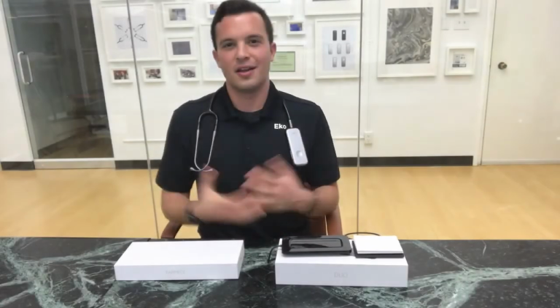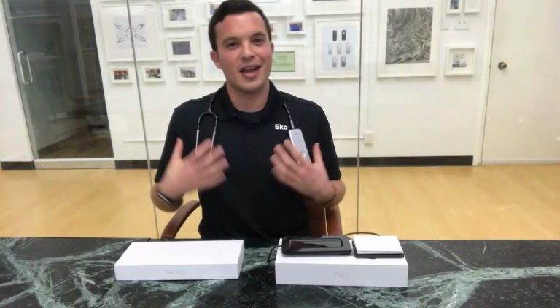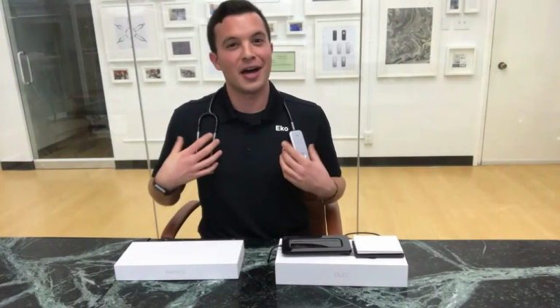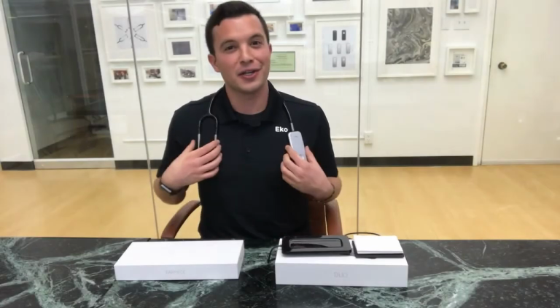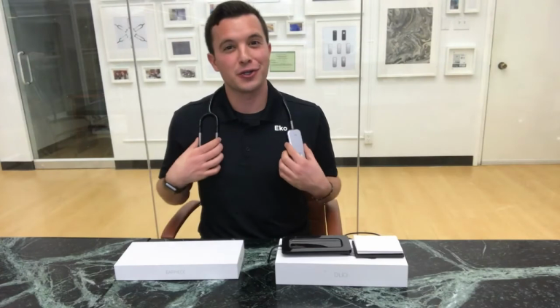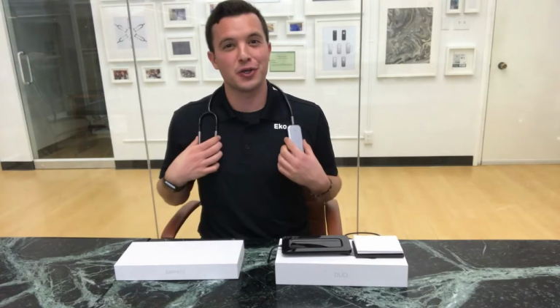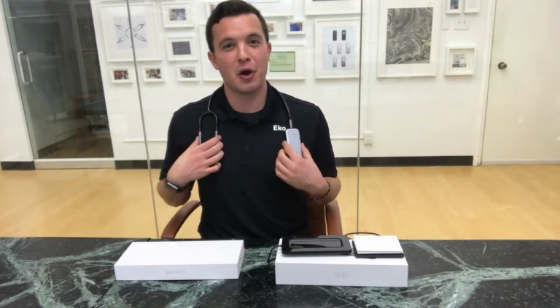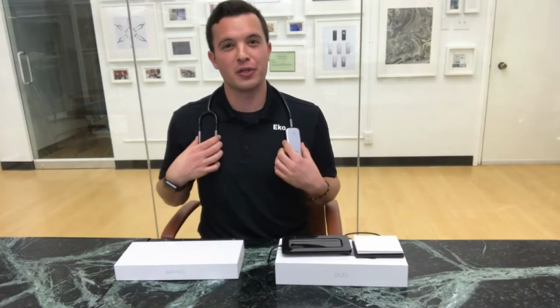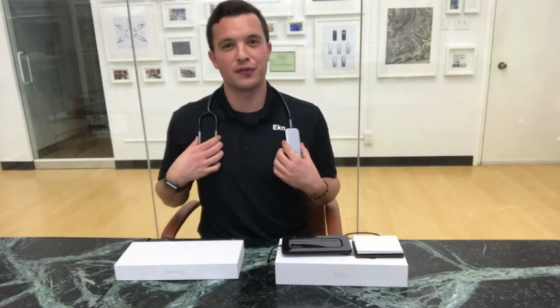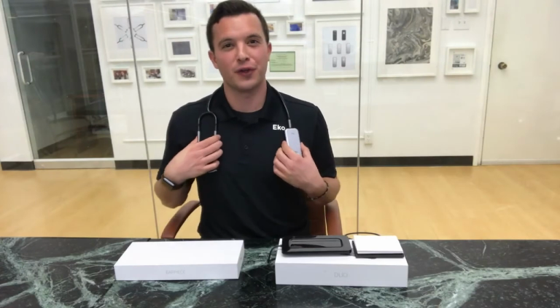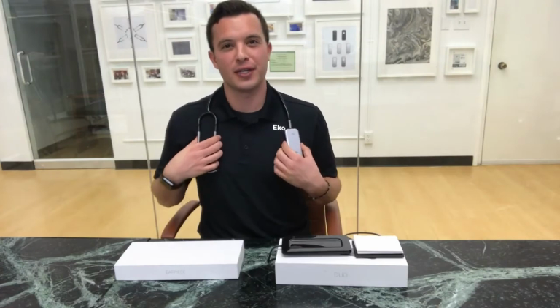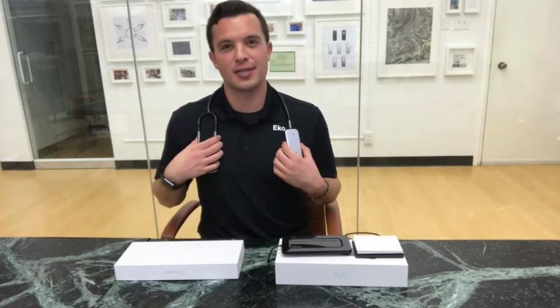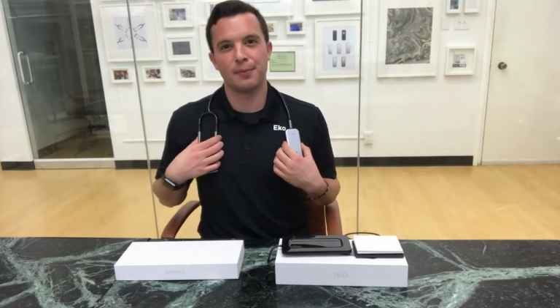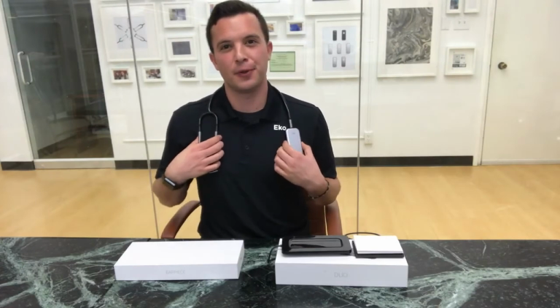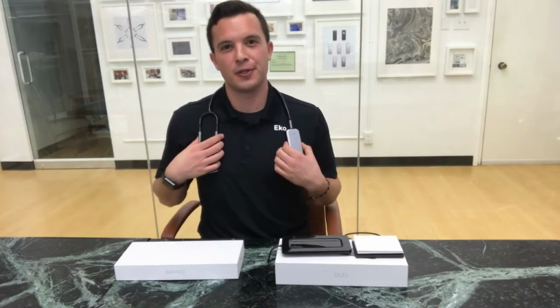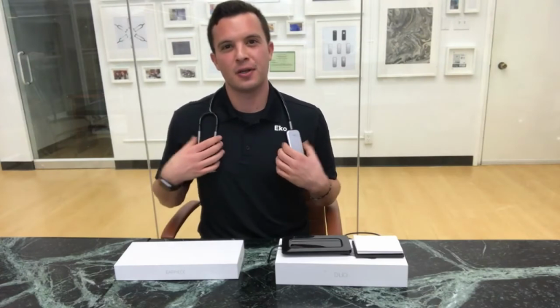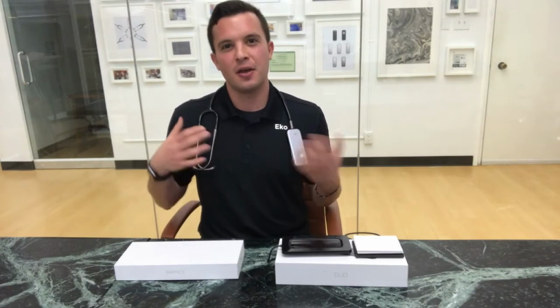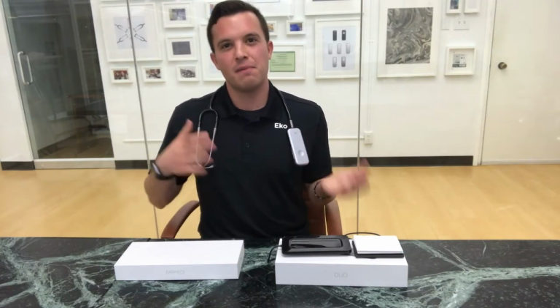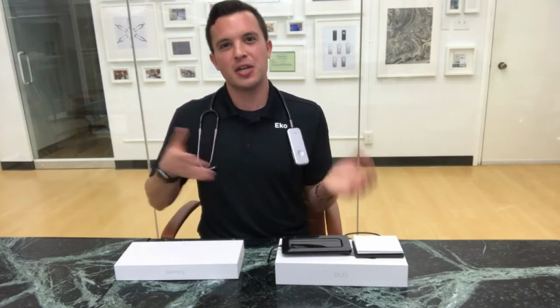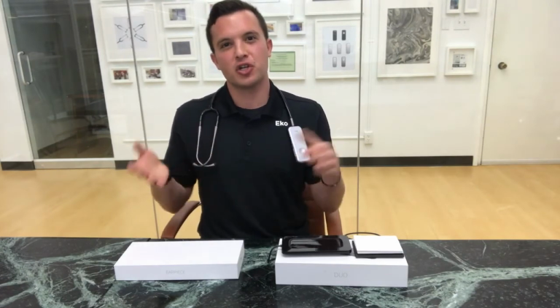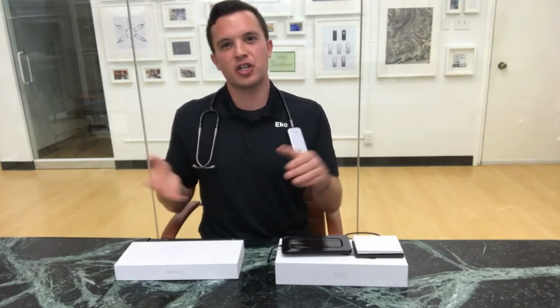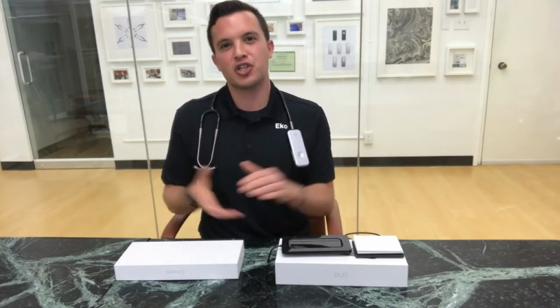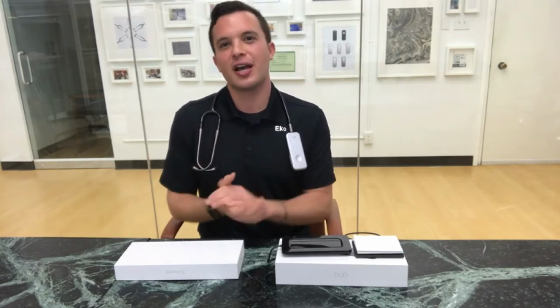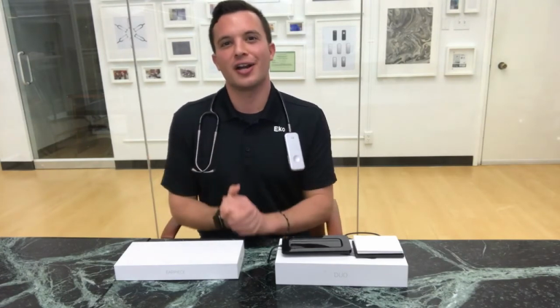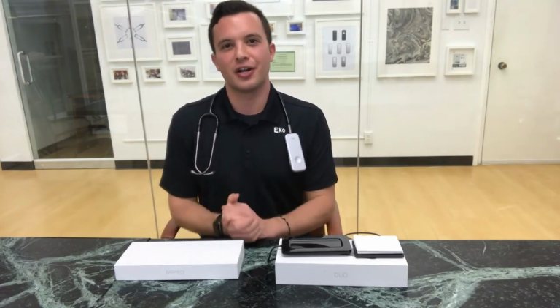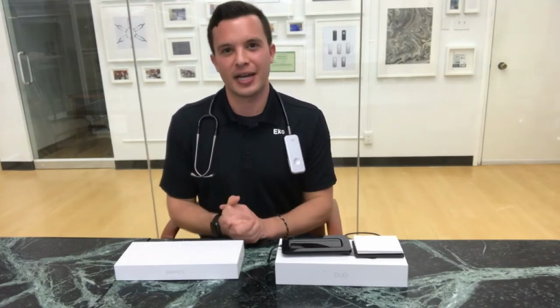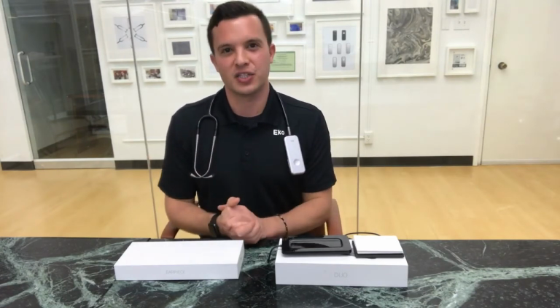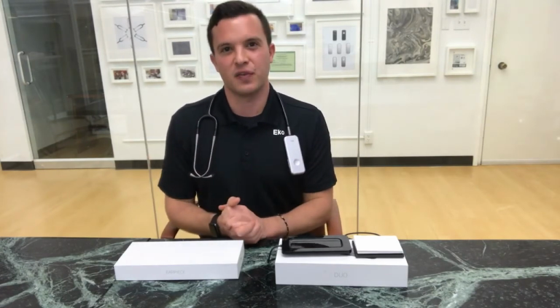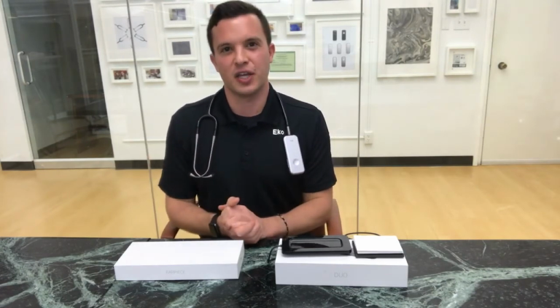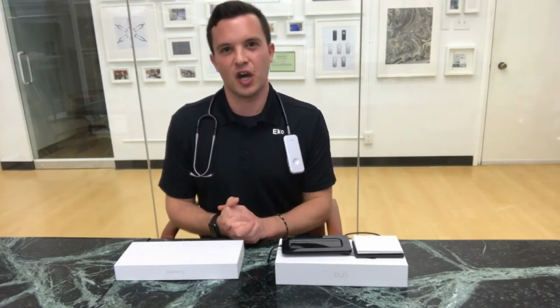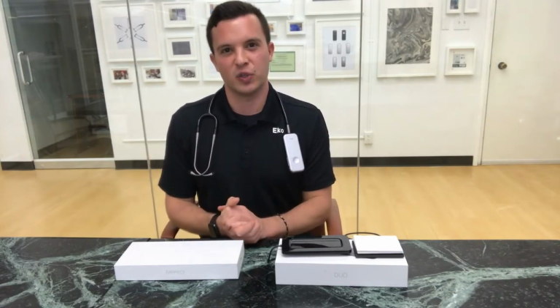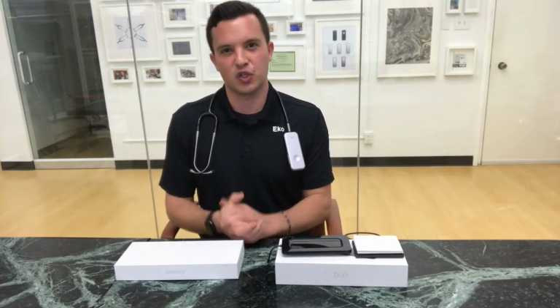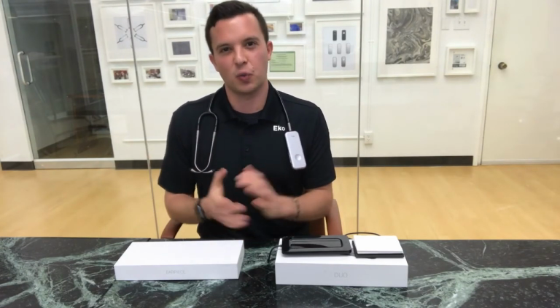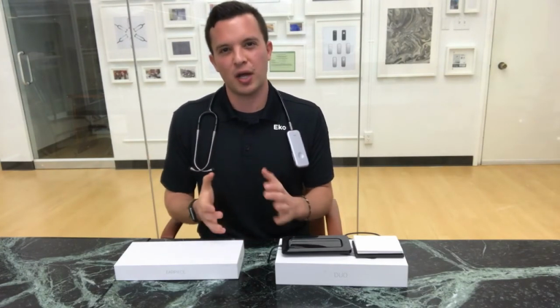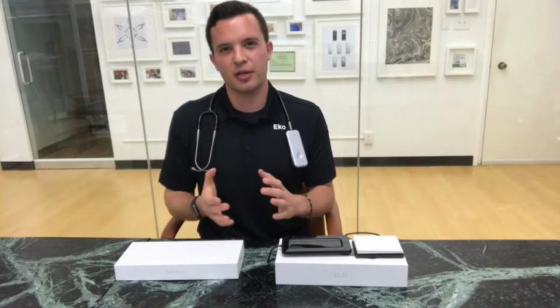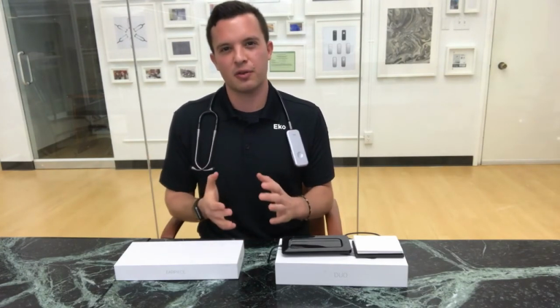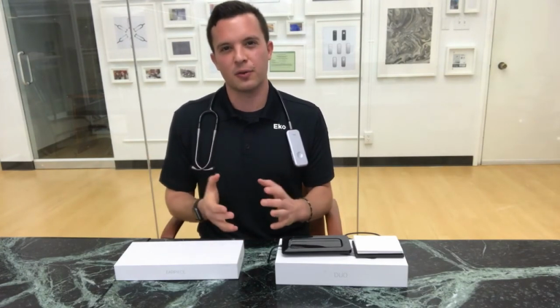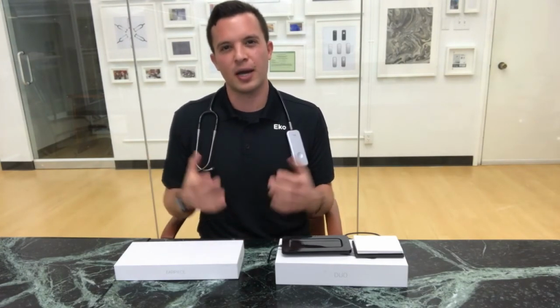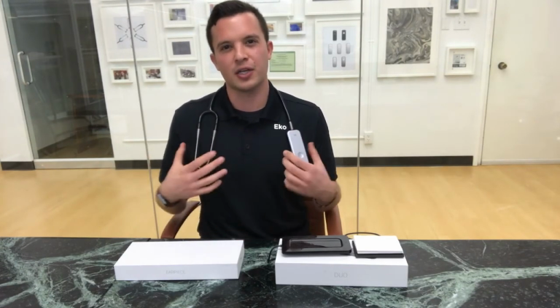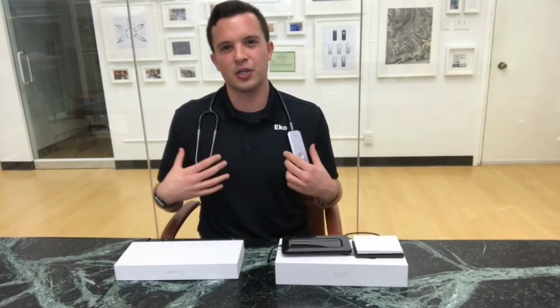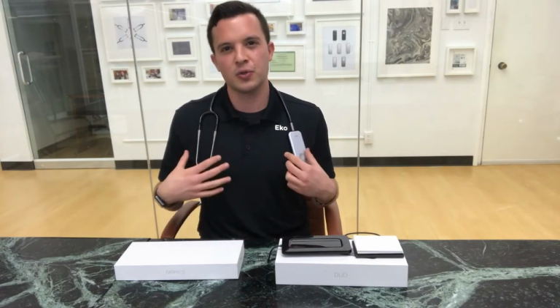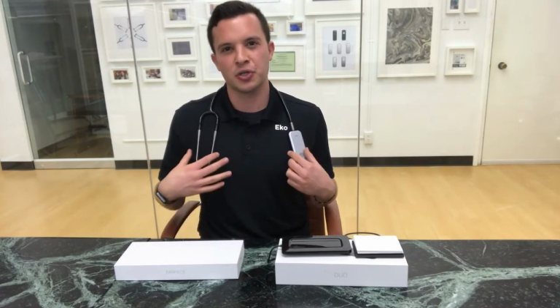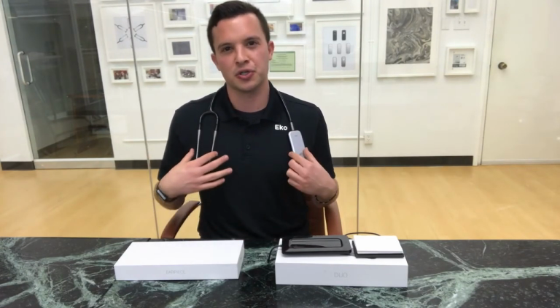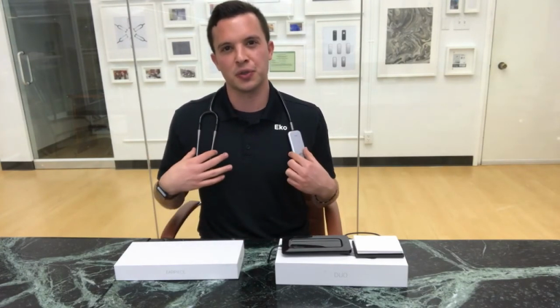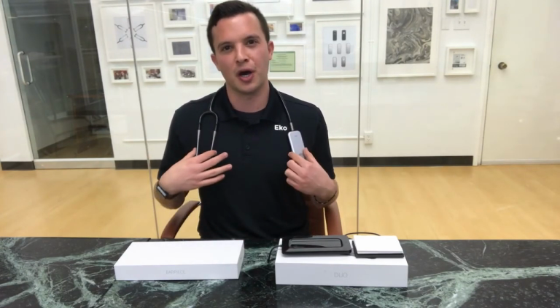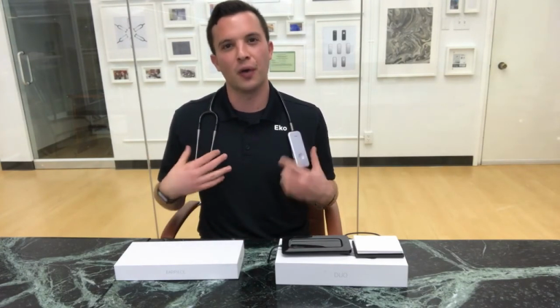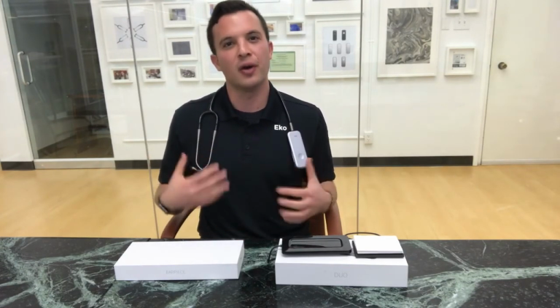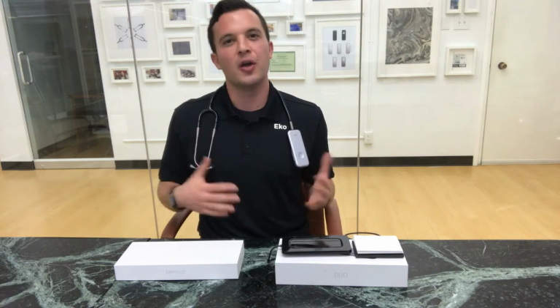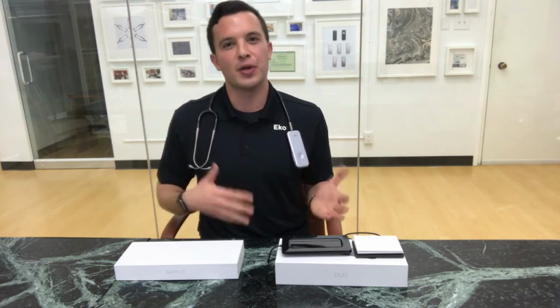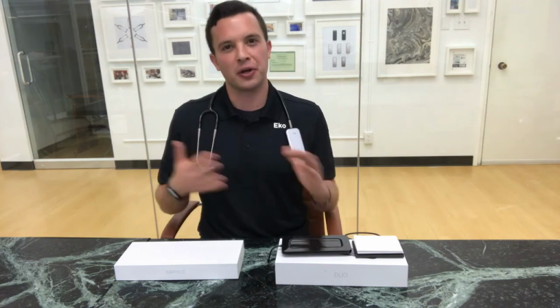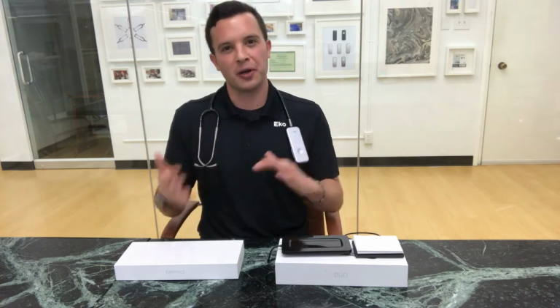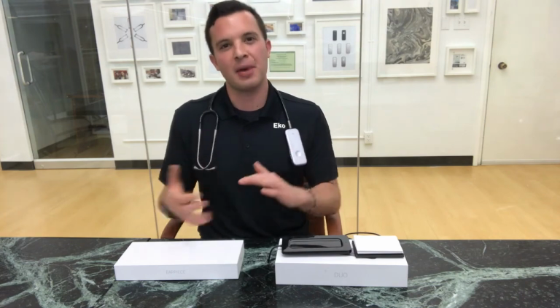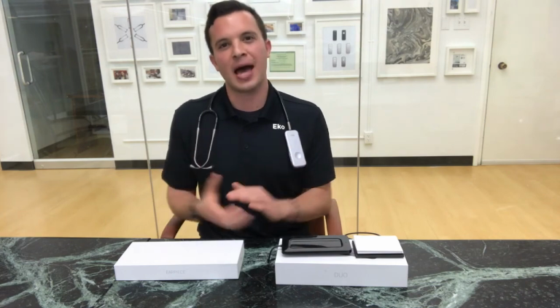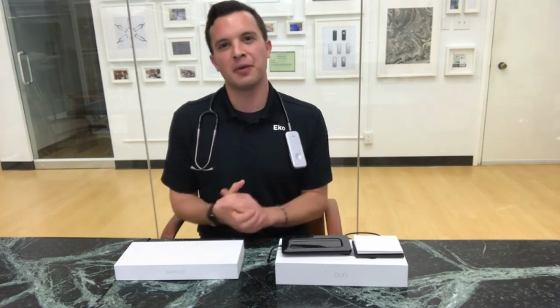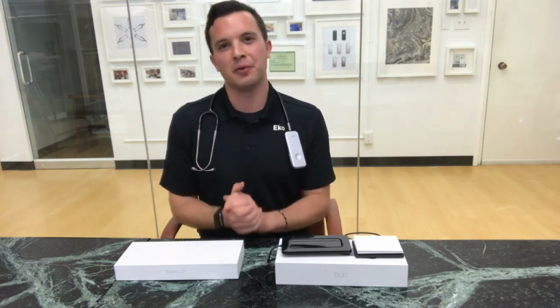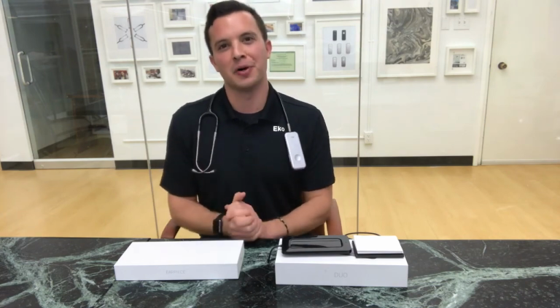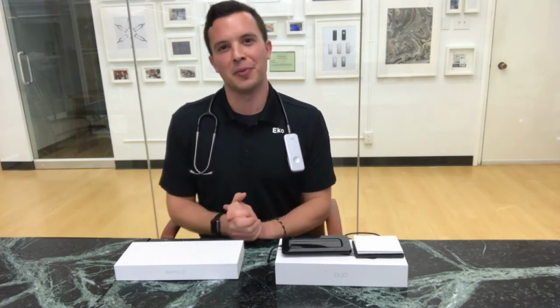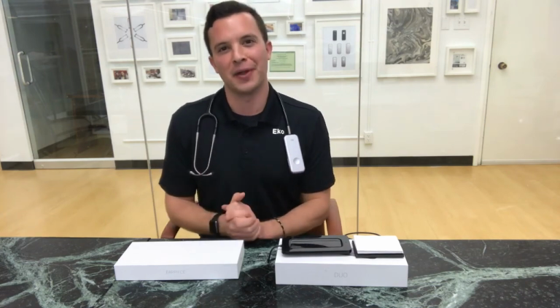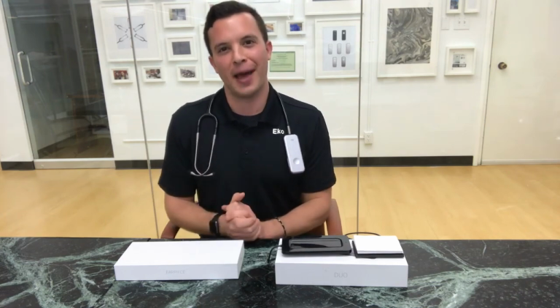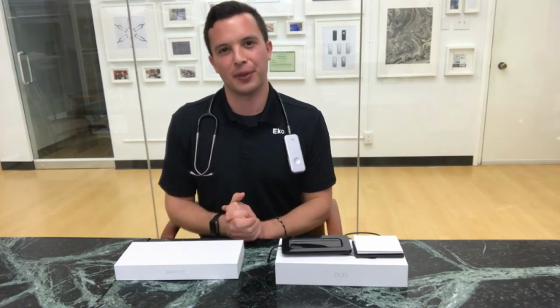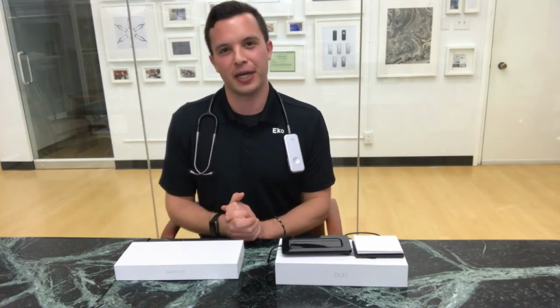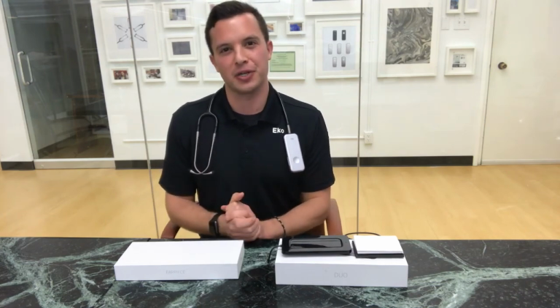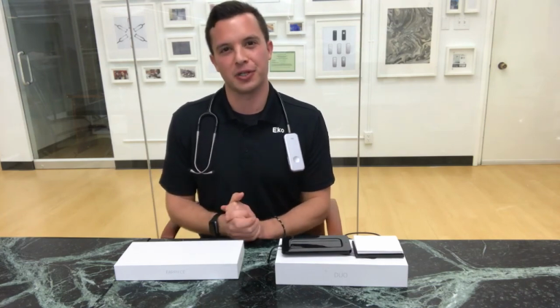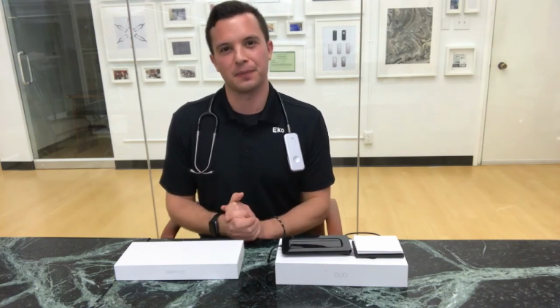Now that your DUO is fully assembled, make sure to check out our next video which will walk you through how to use your DUO with our compatible mobile application.